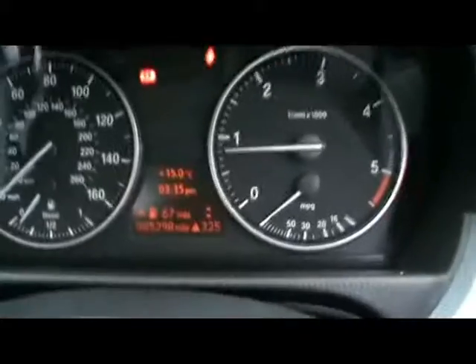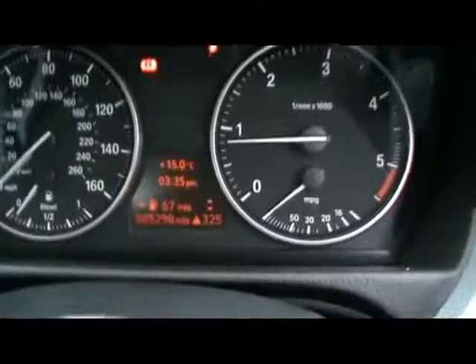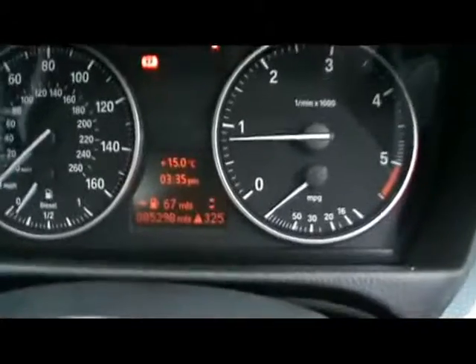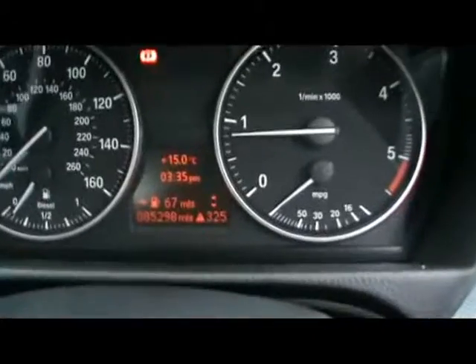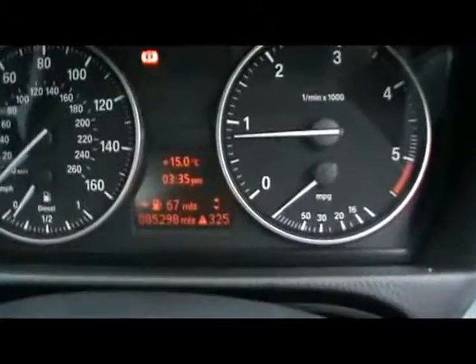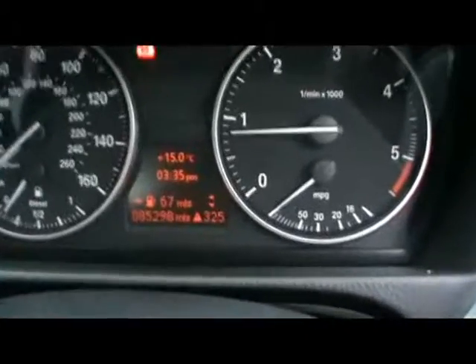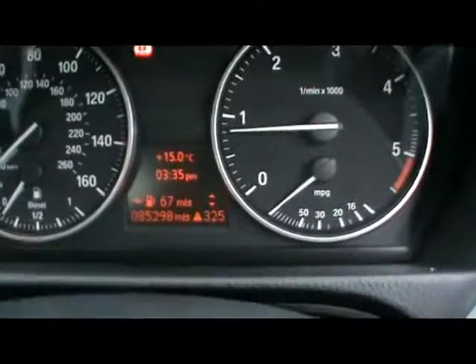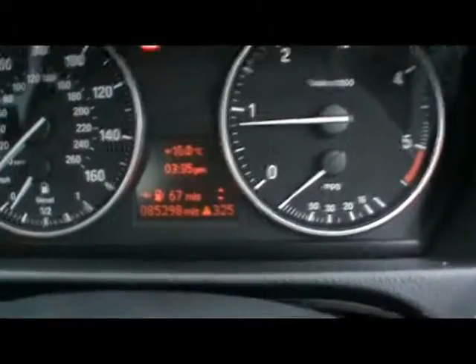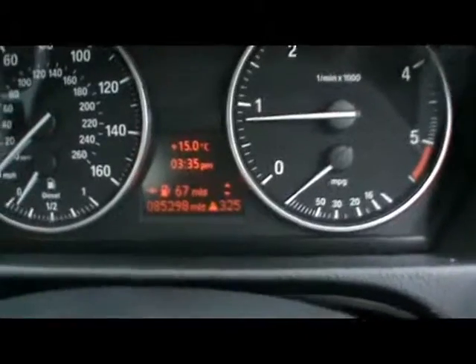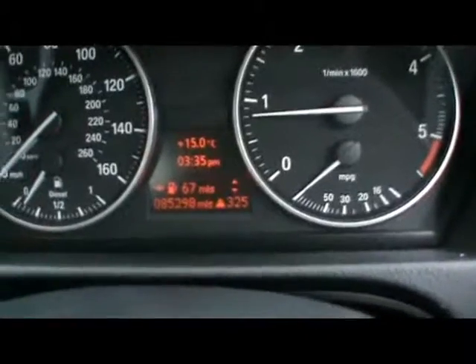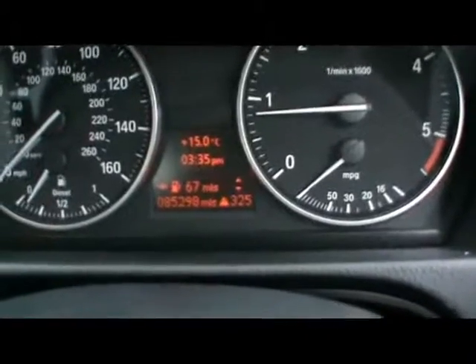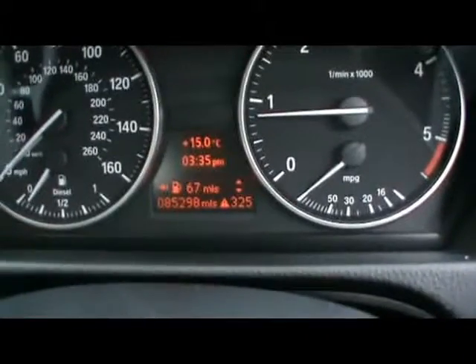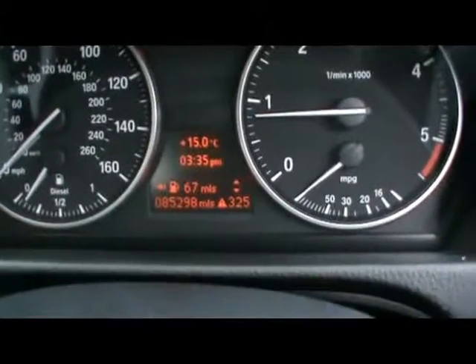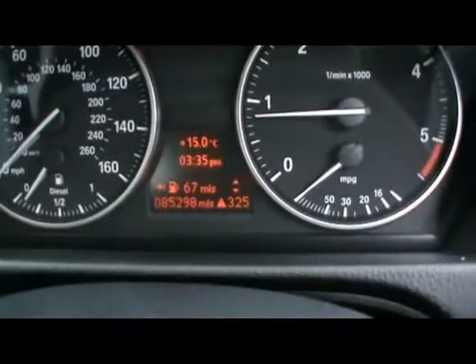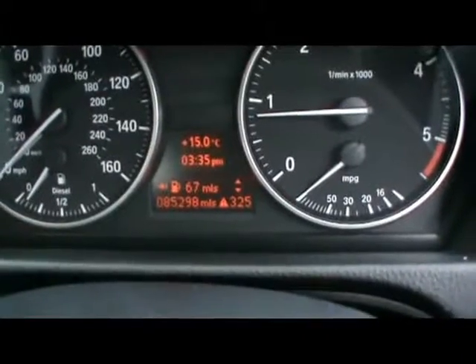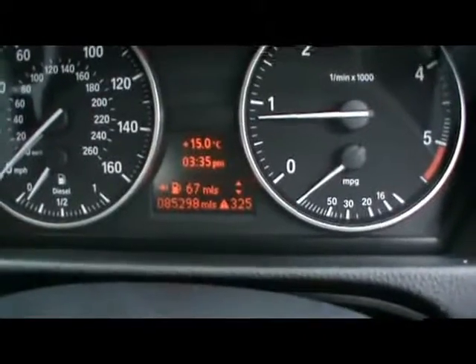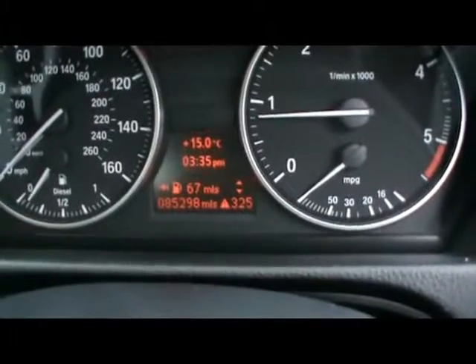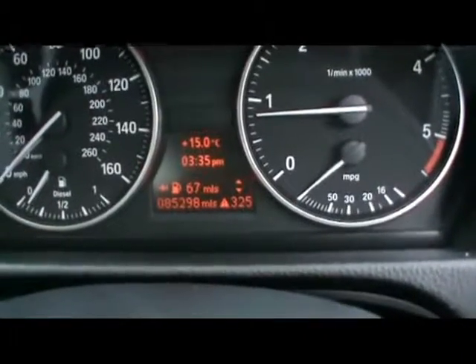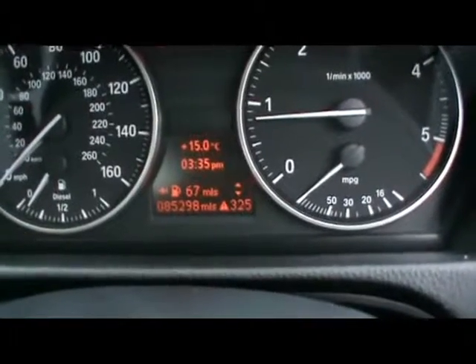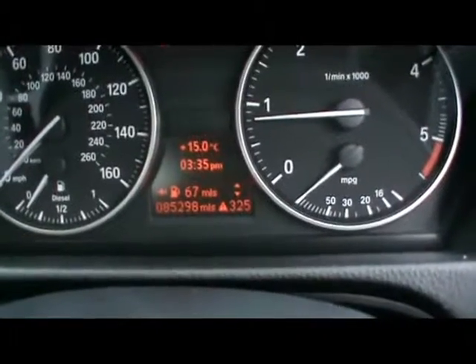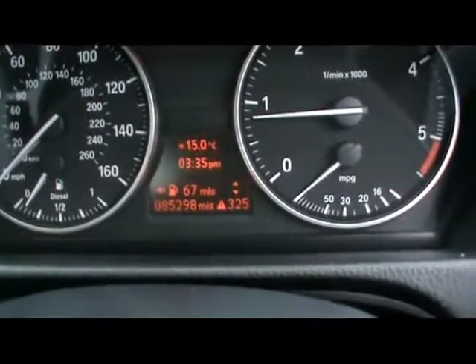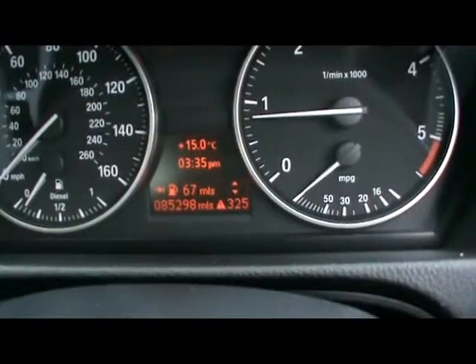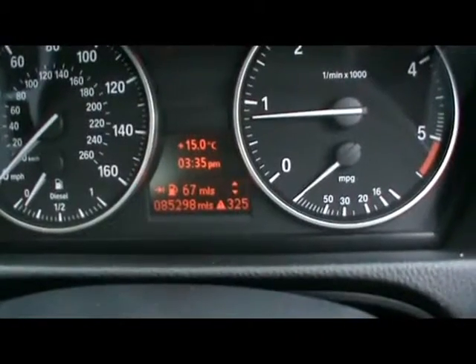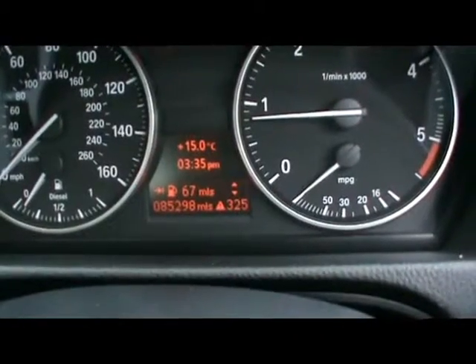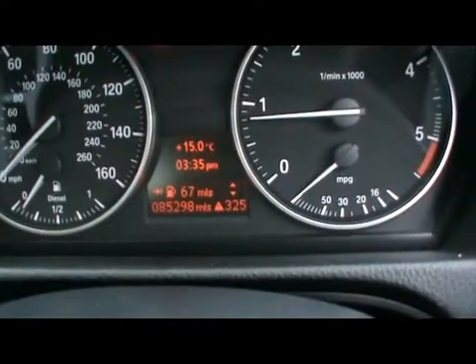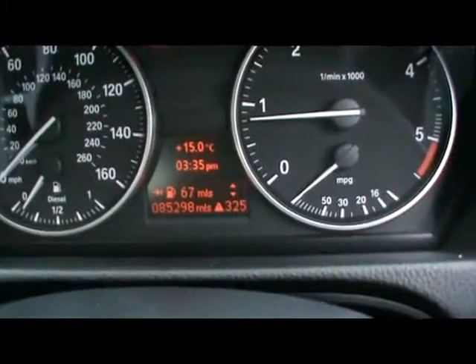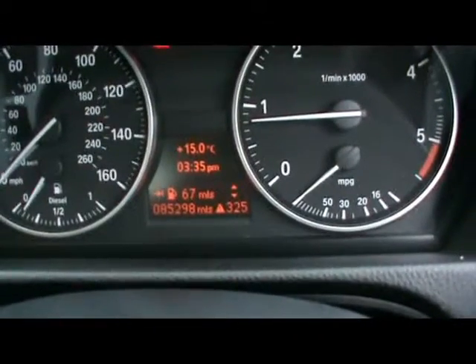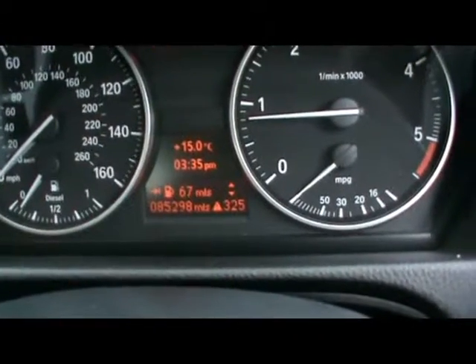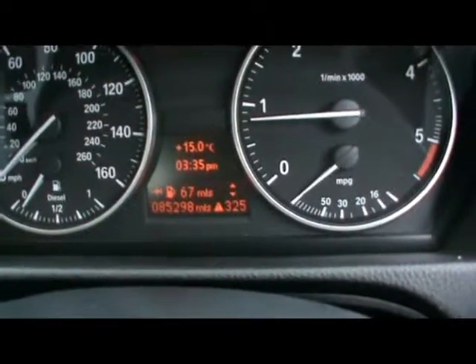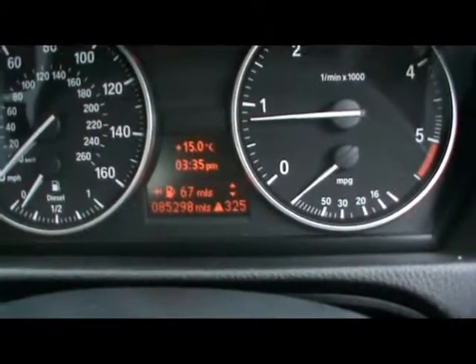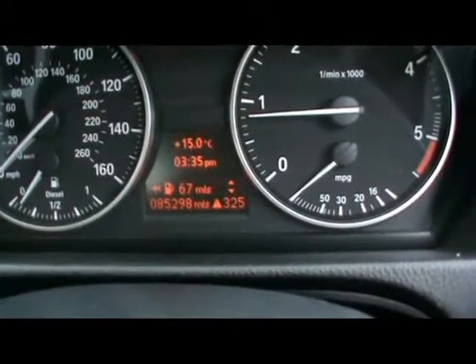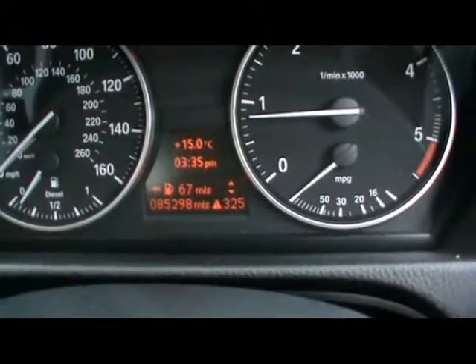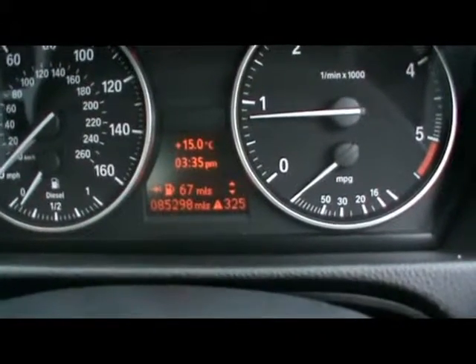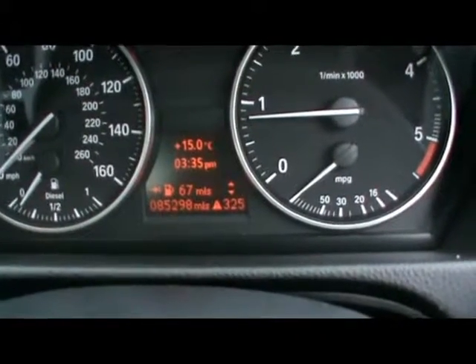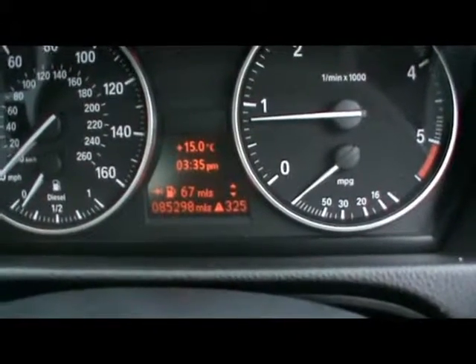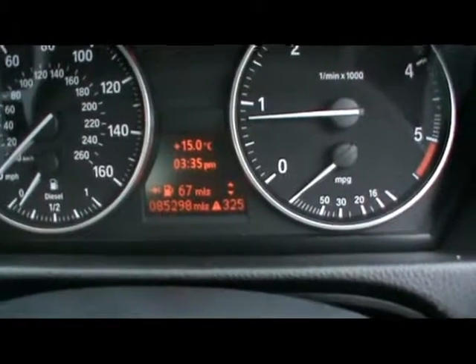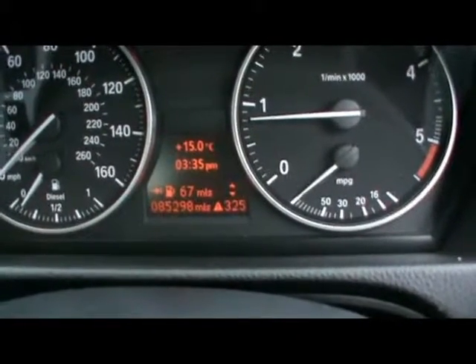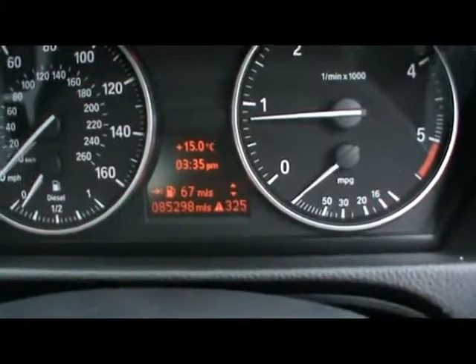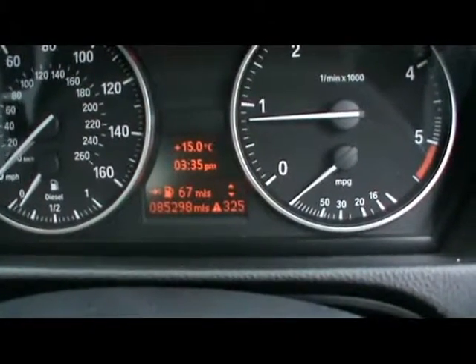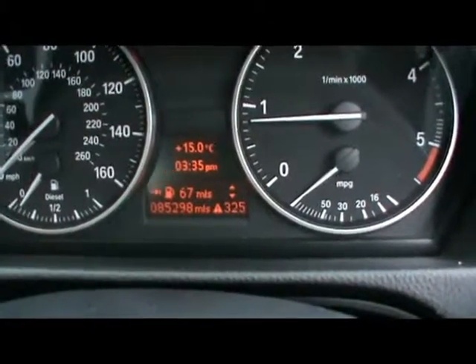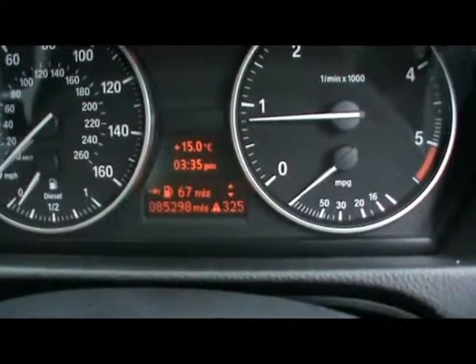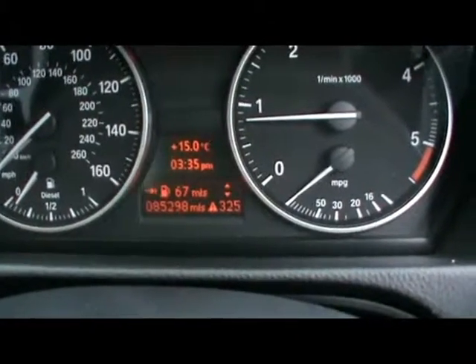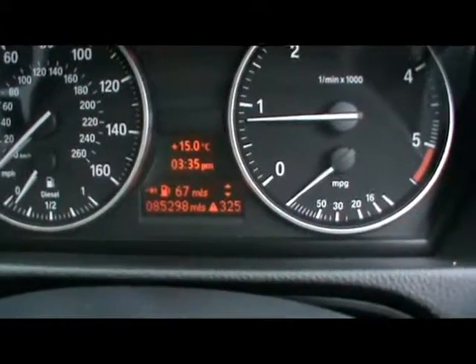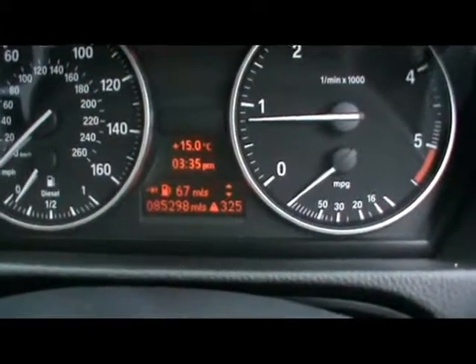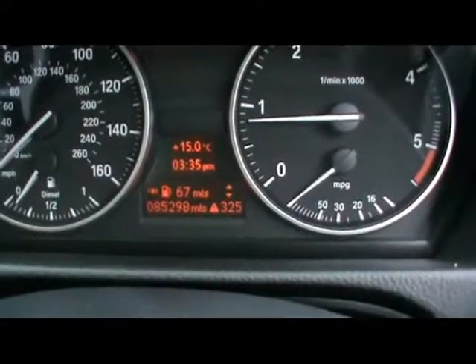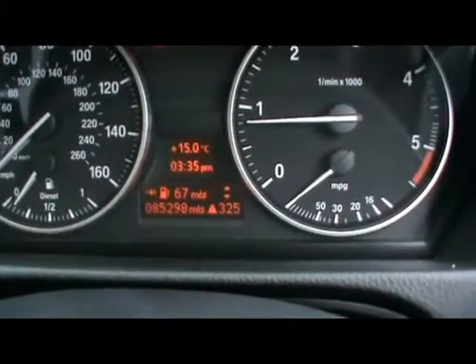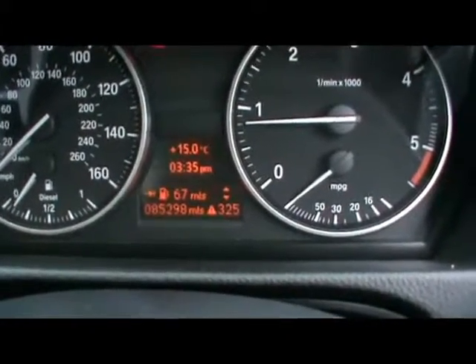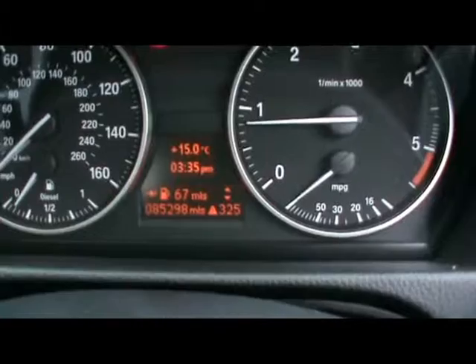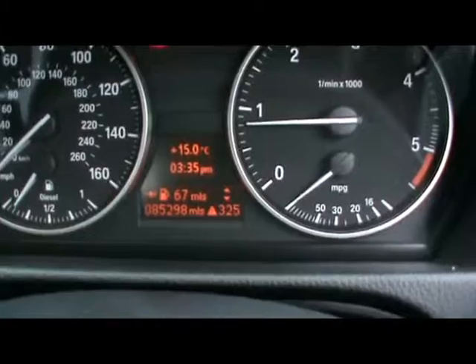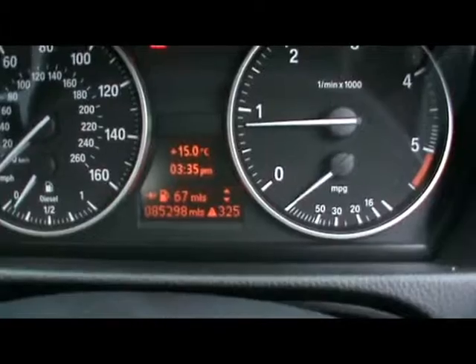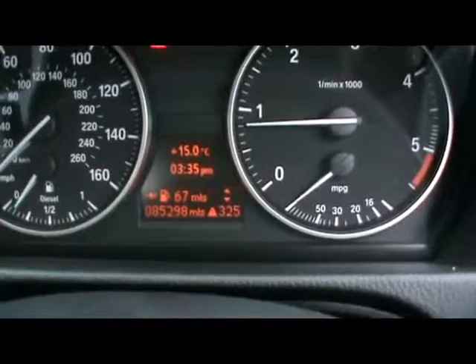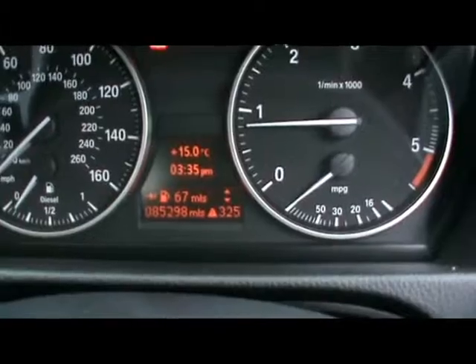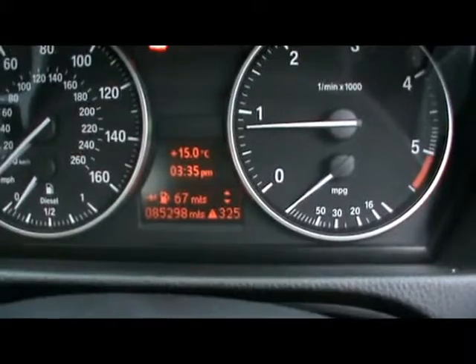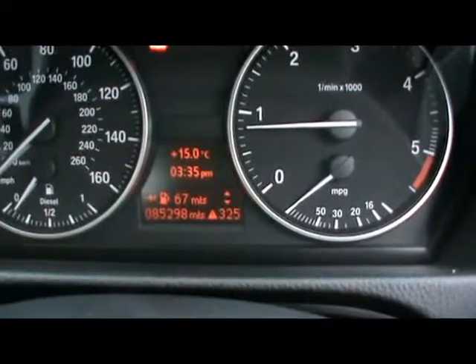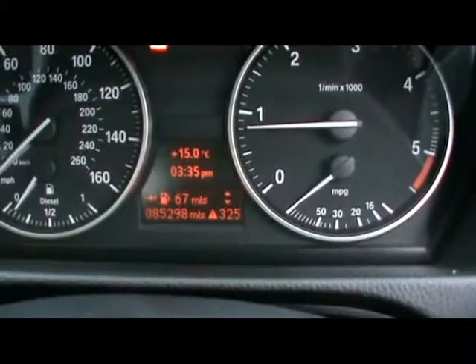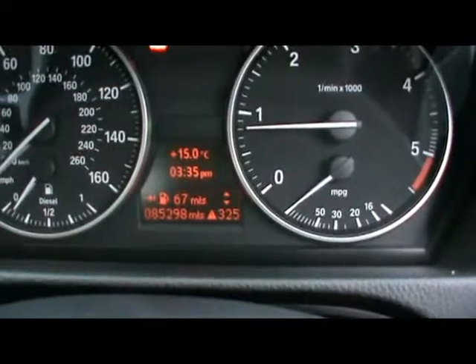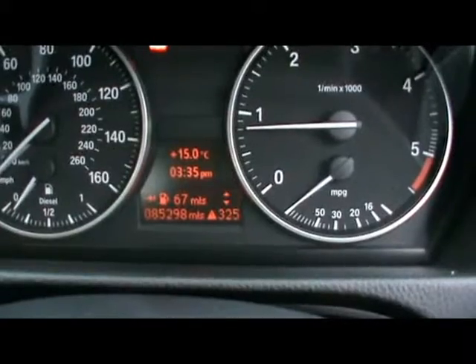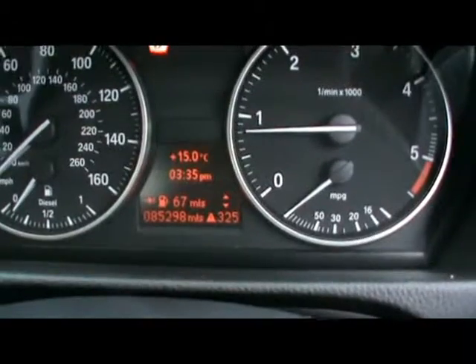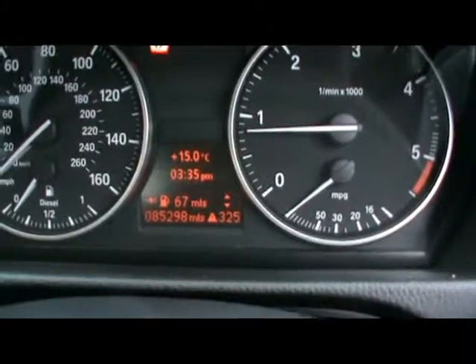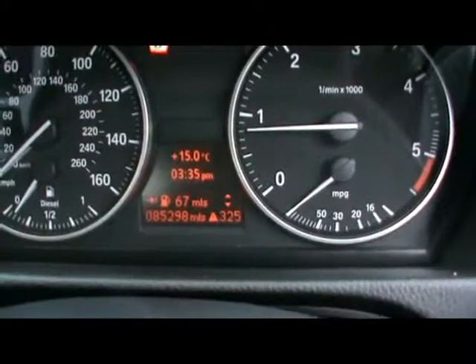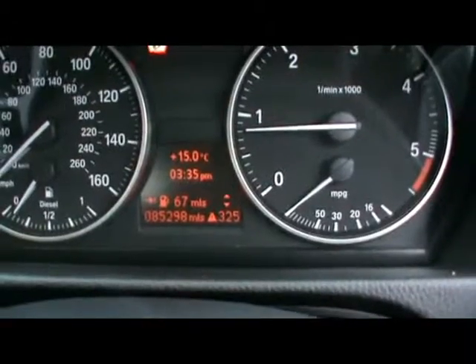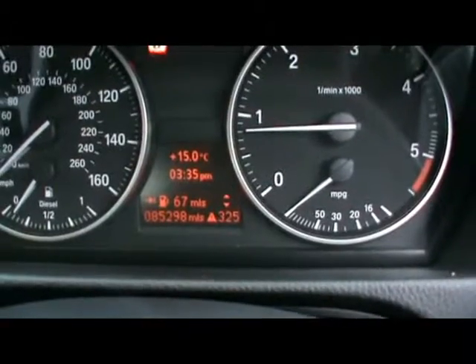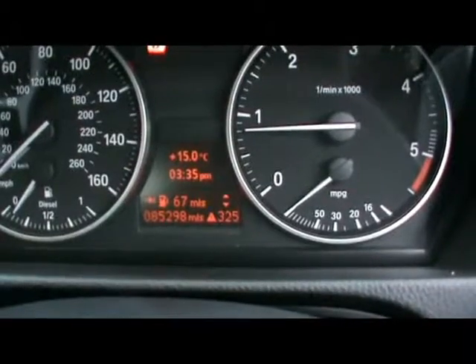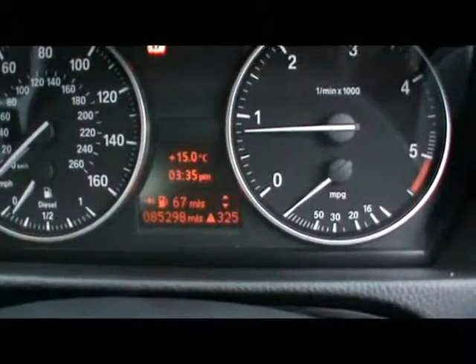Just at the bottom there you can see the car's covered 85,000 miles. So if you'd like any more information on this car, please don't hesitate to give us a call. Thanks for watching.